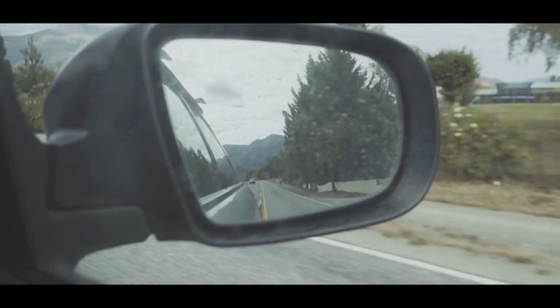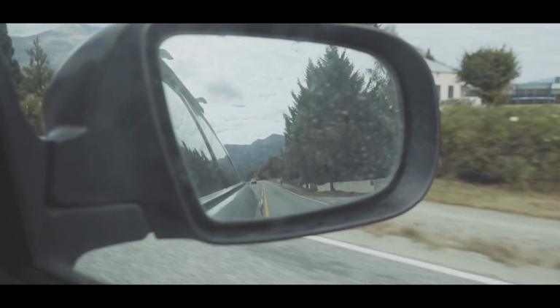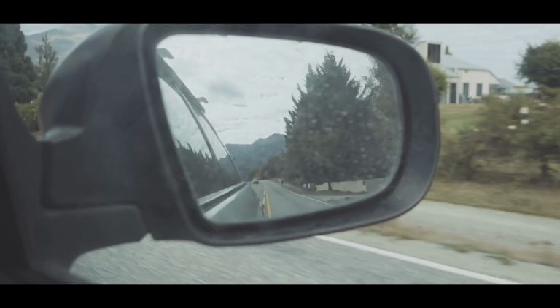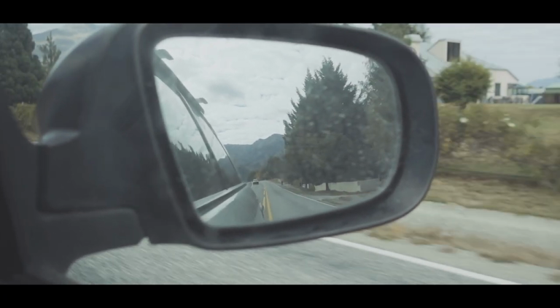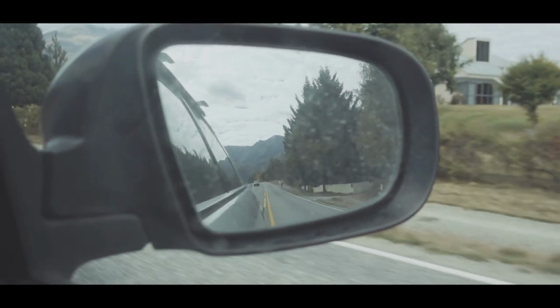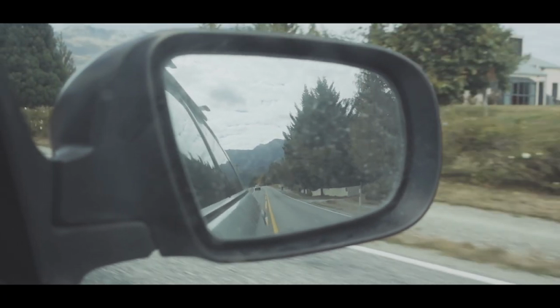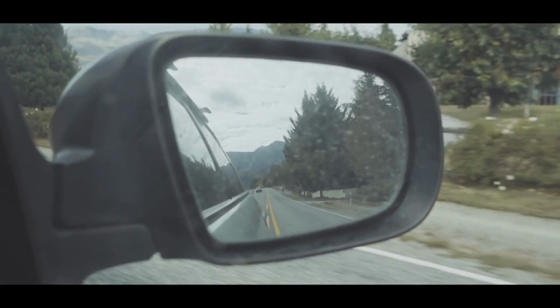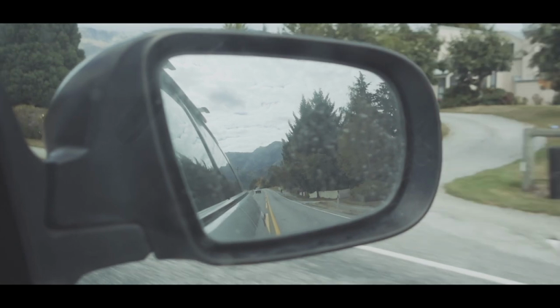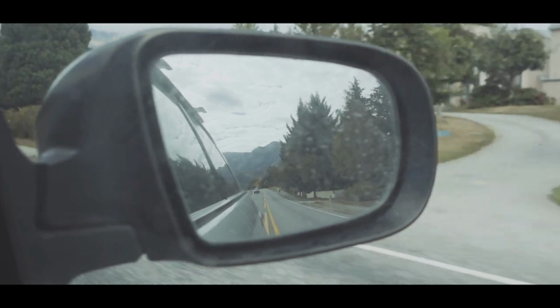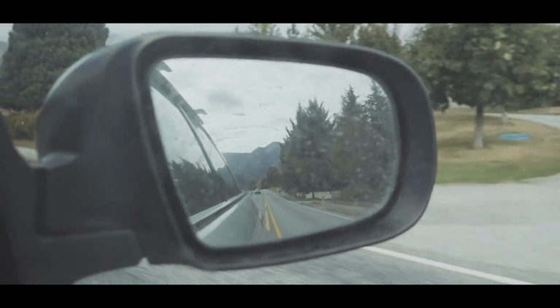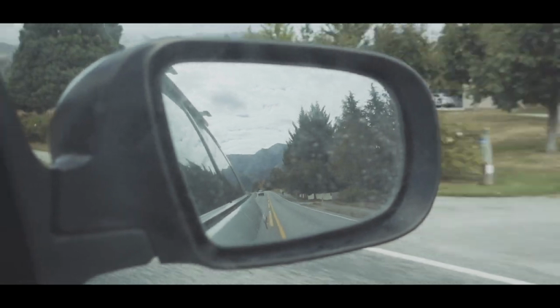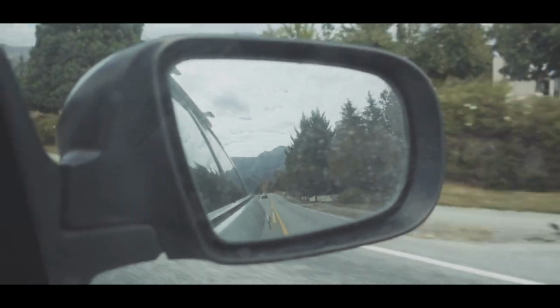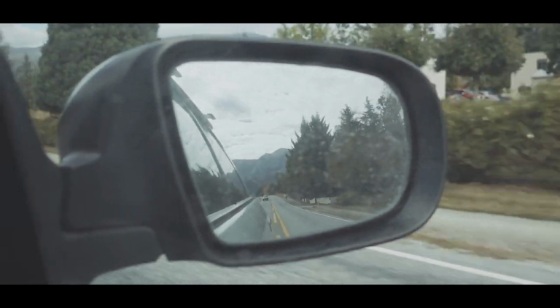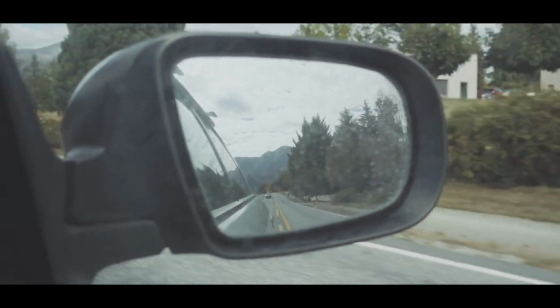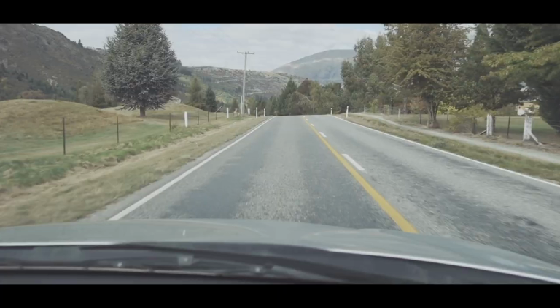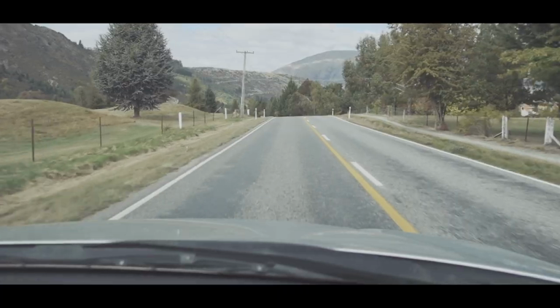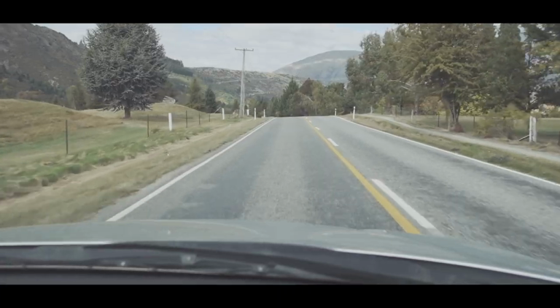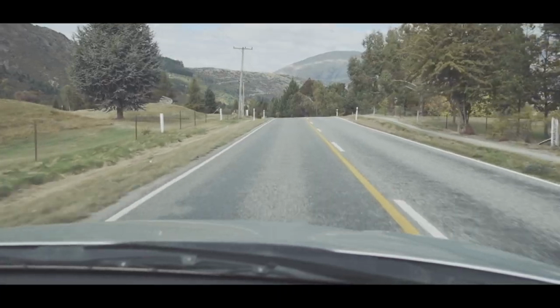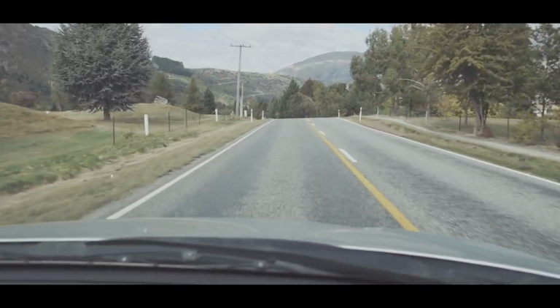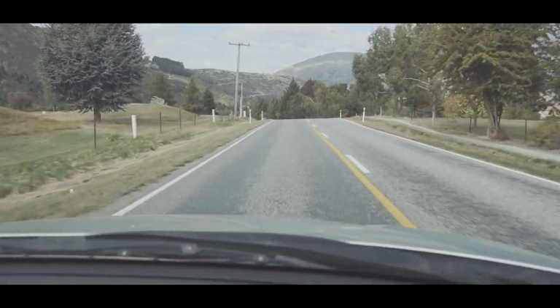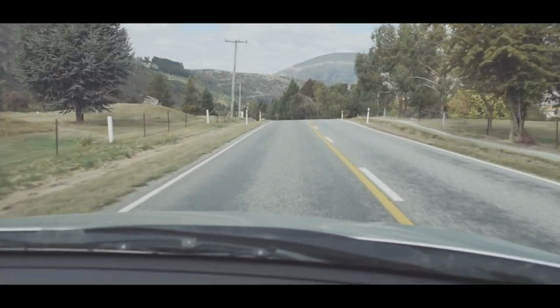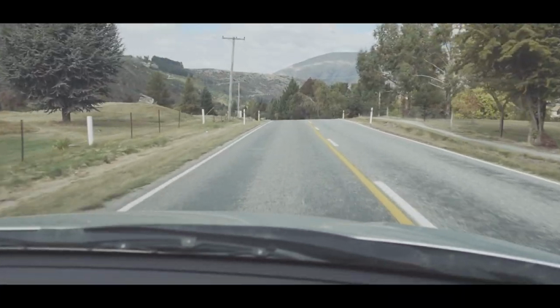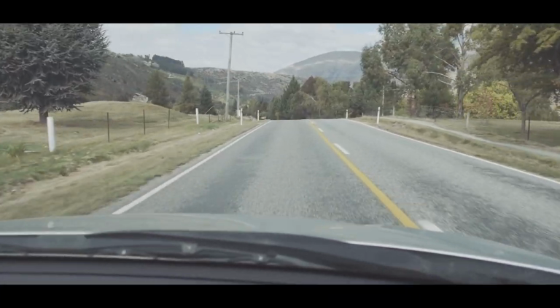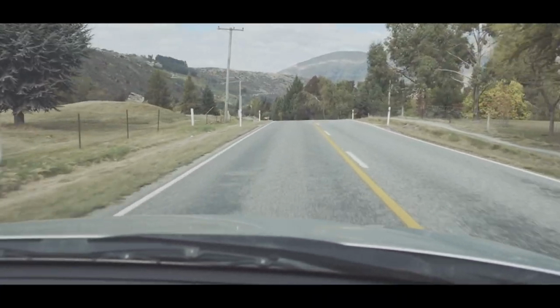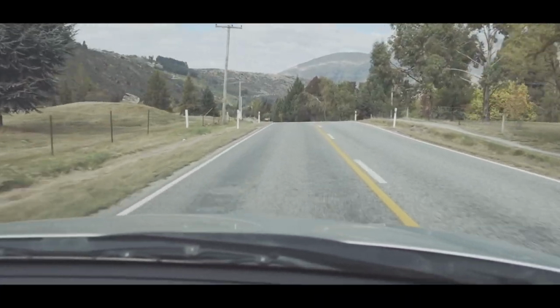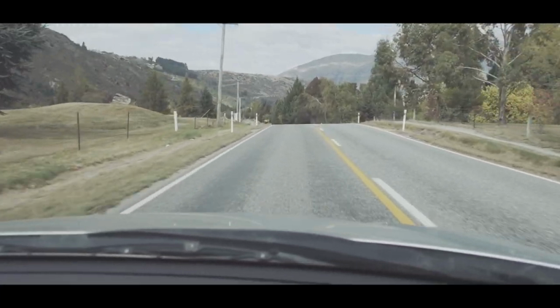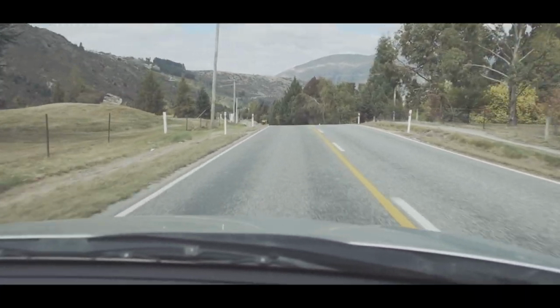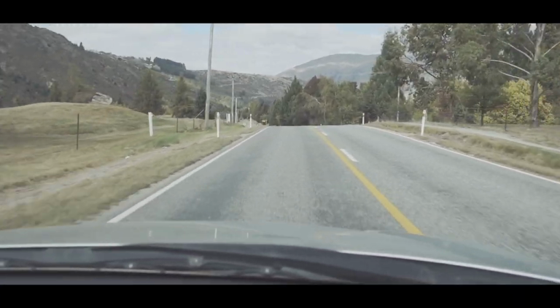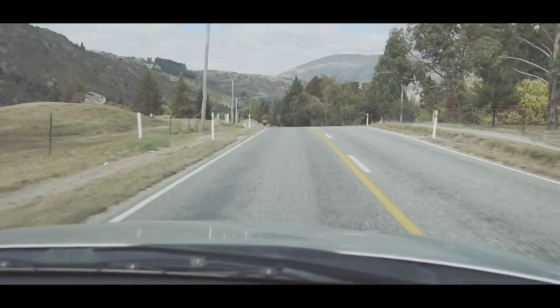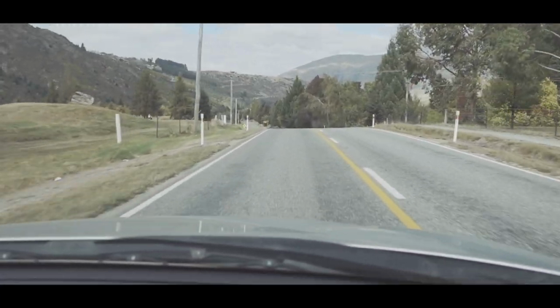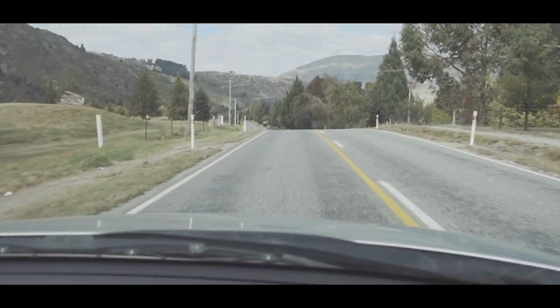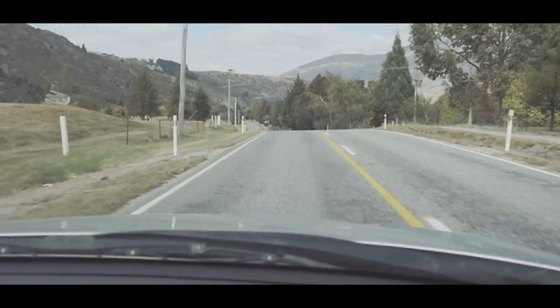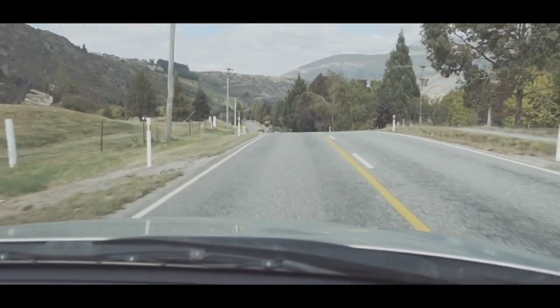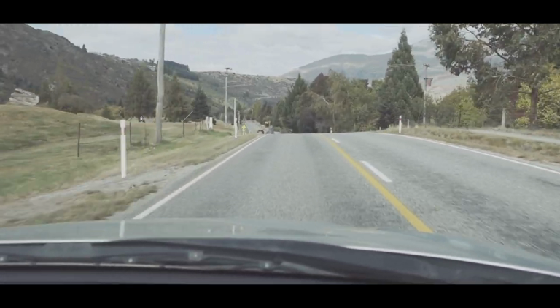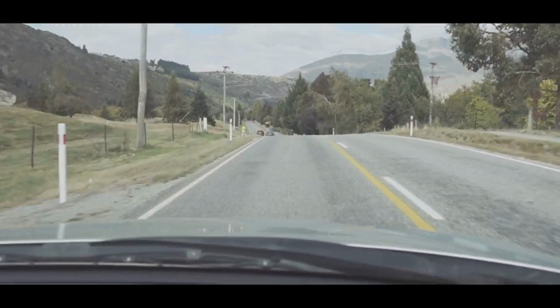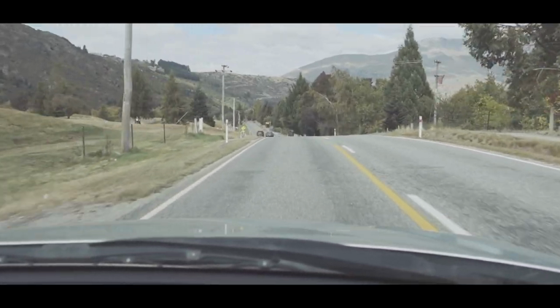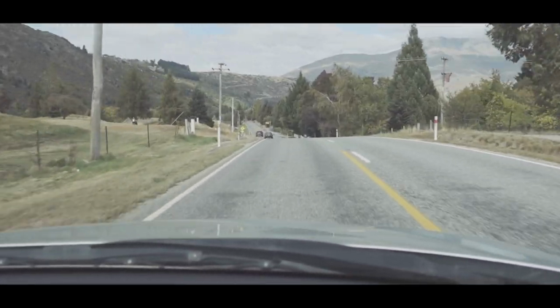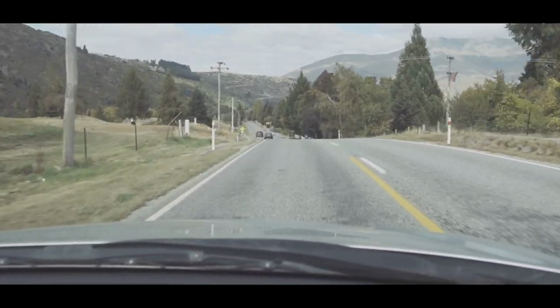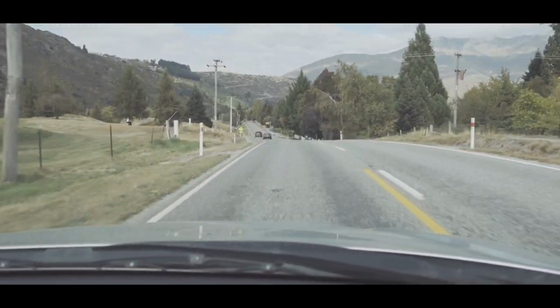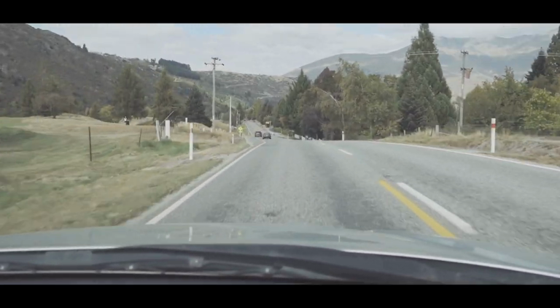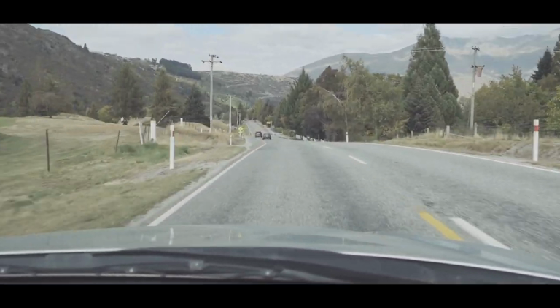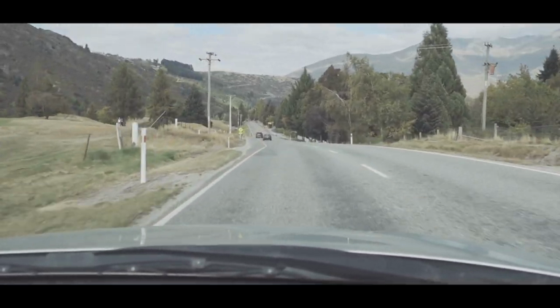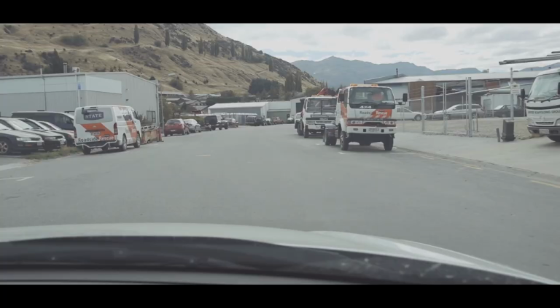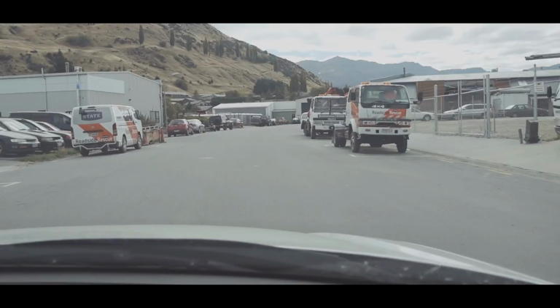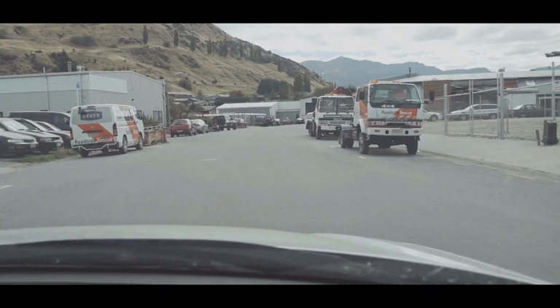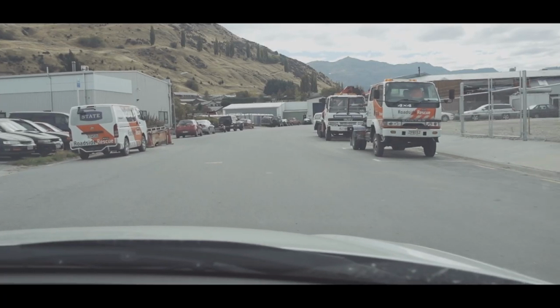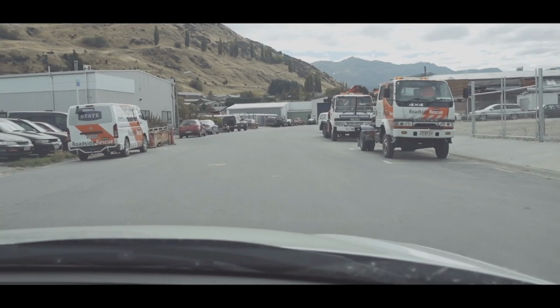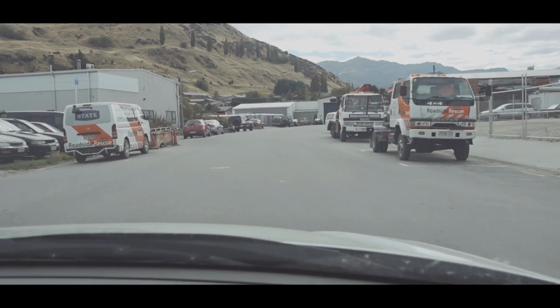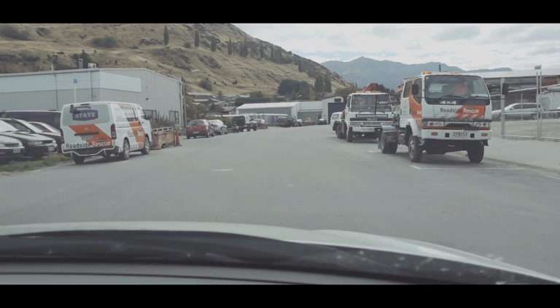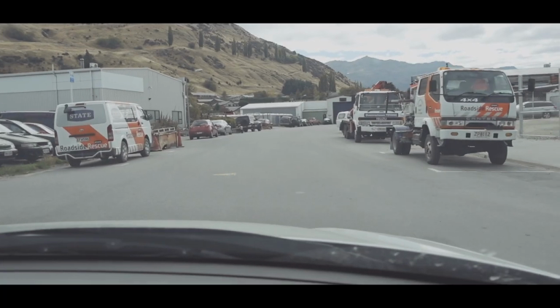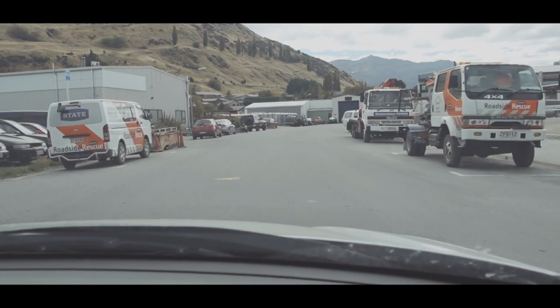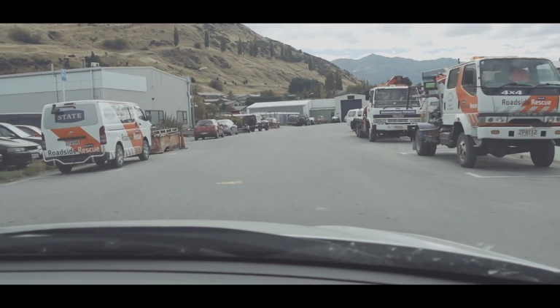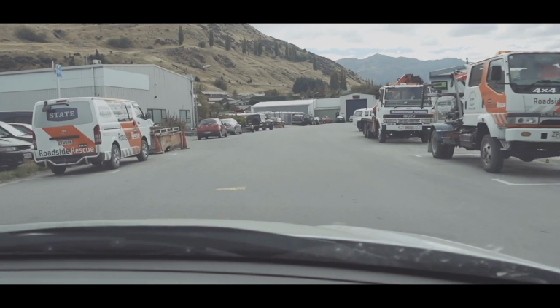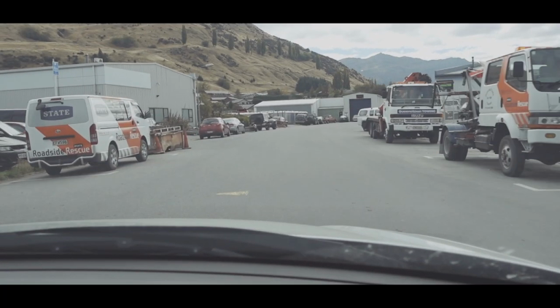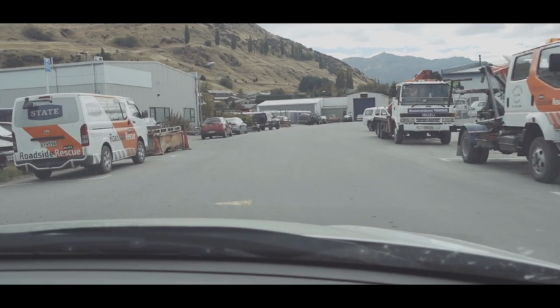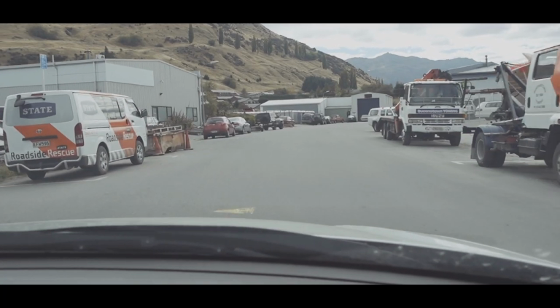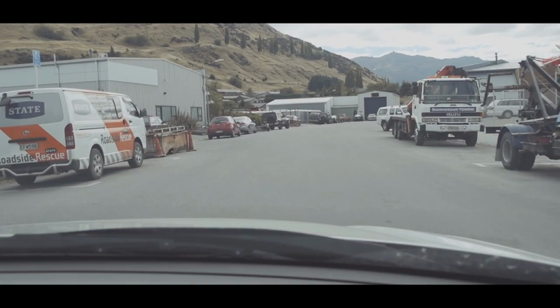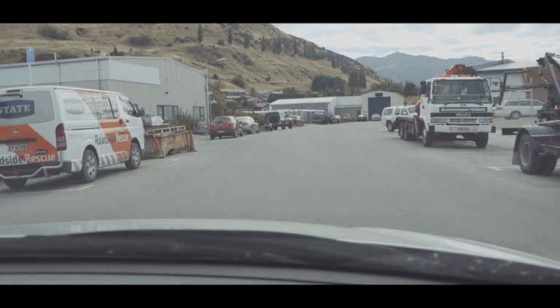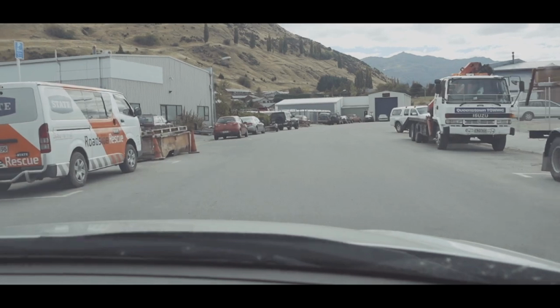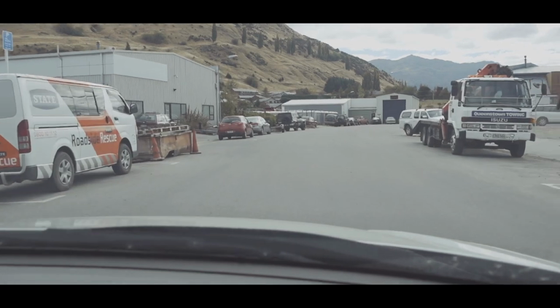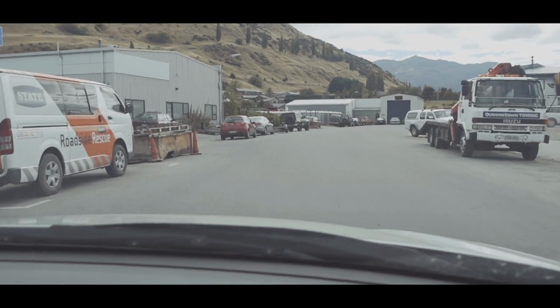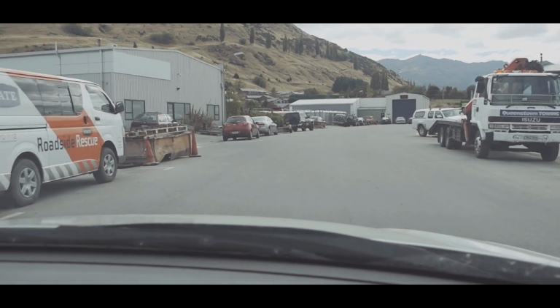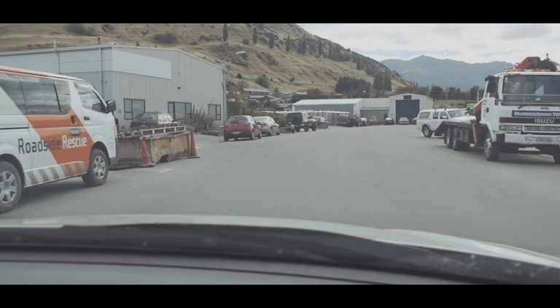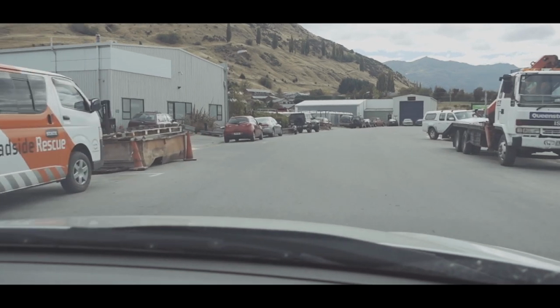I was also pretty keen on getting the look of my bike changed, so I dropped into a local spray painter who powder coated my bike.